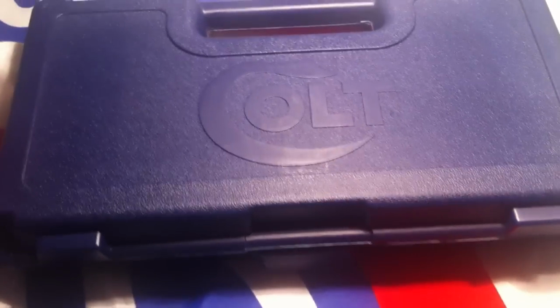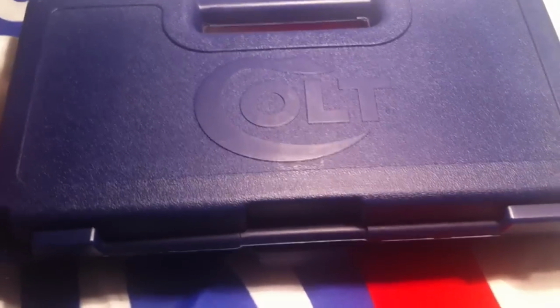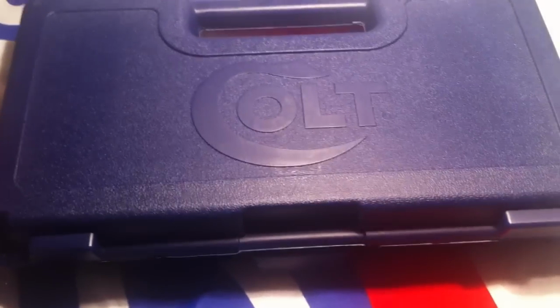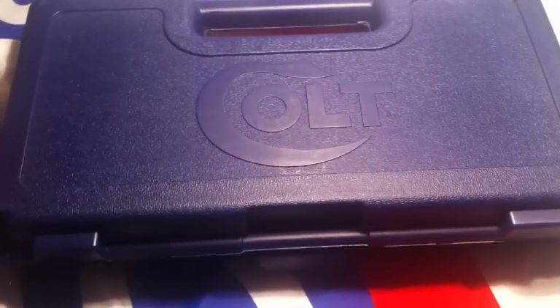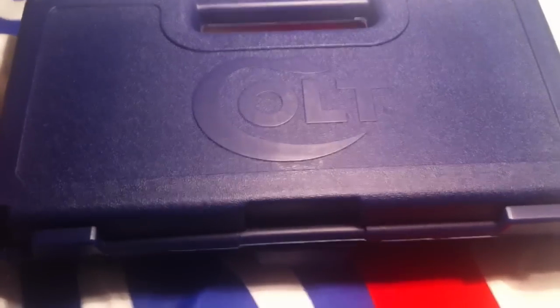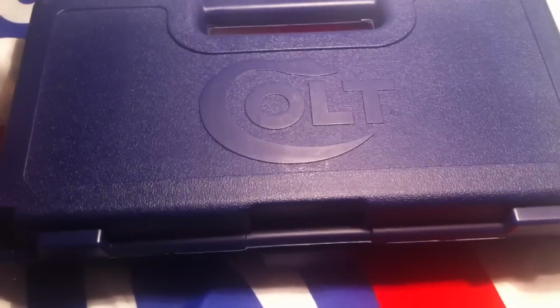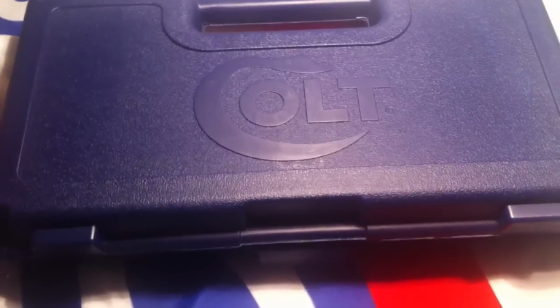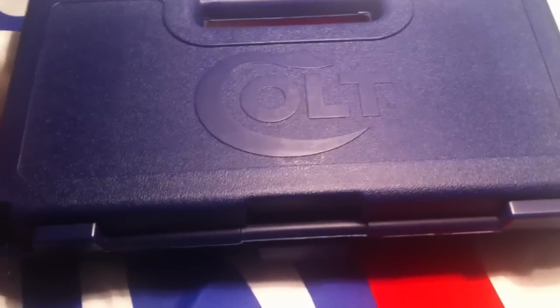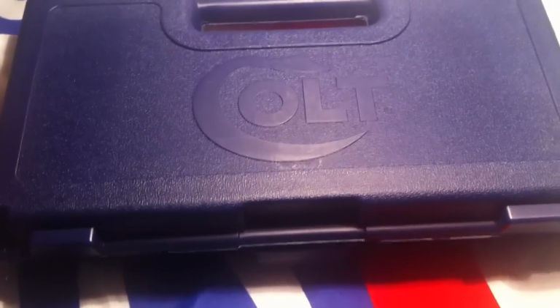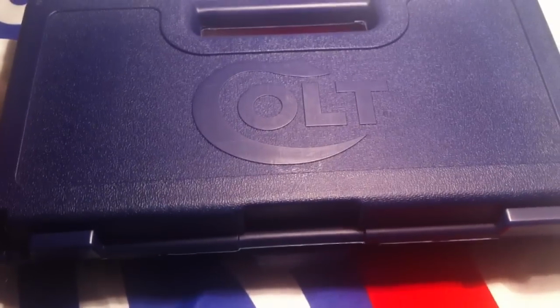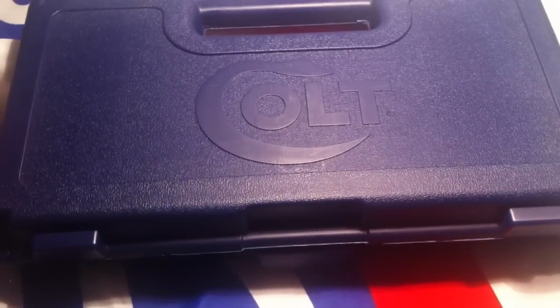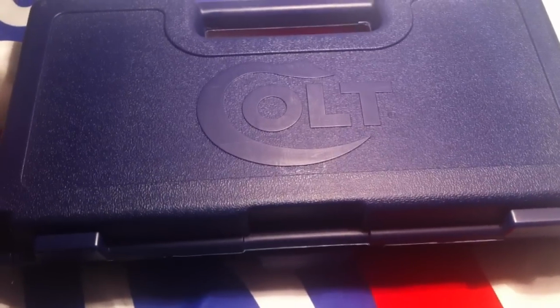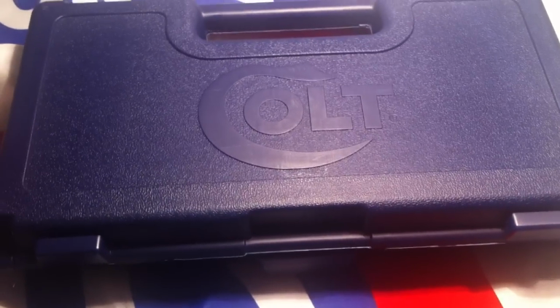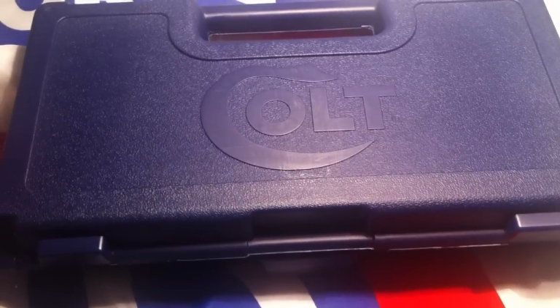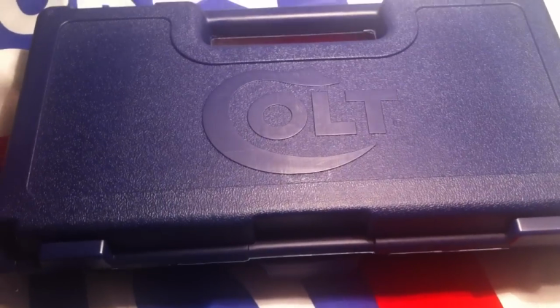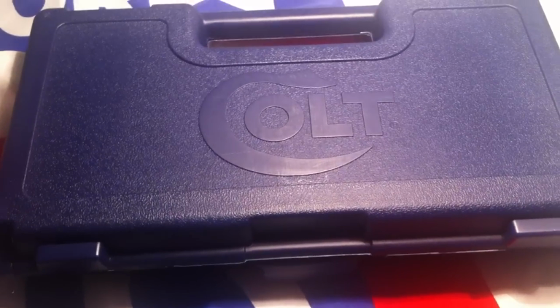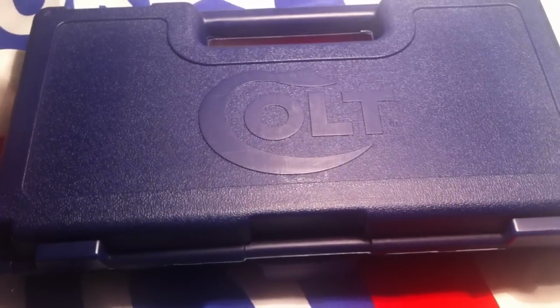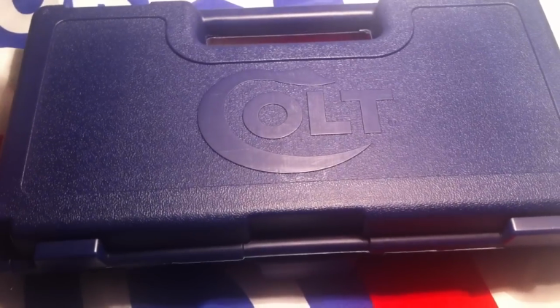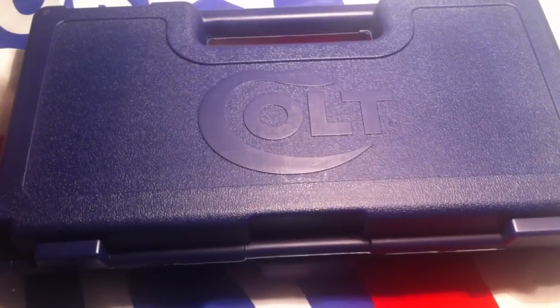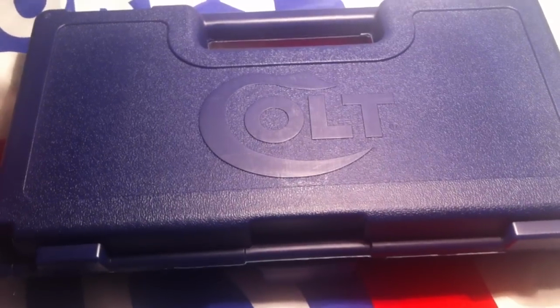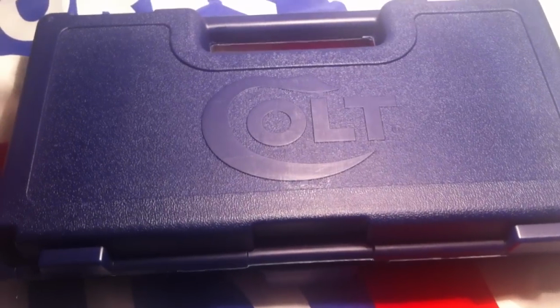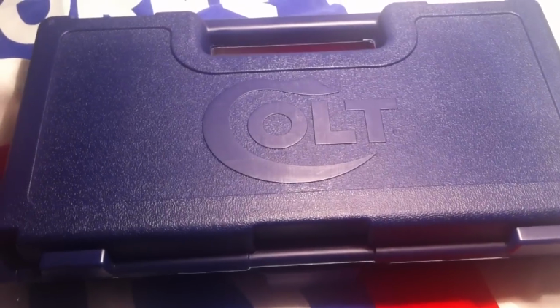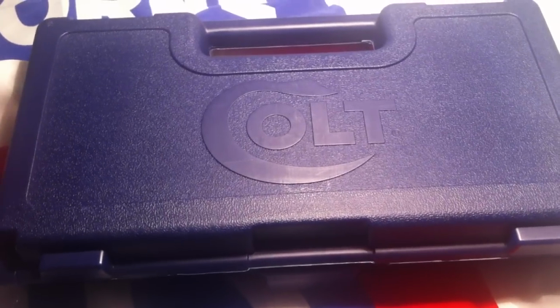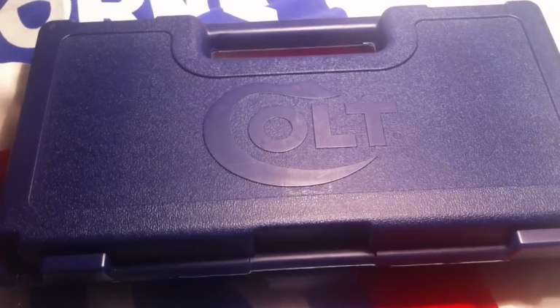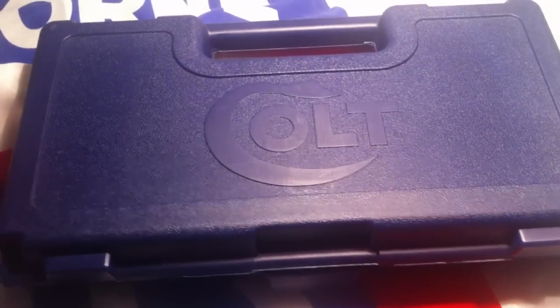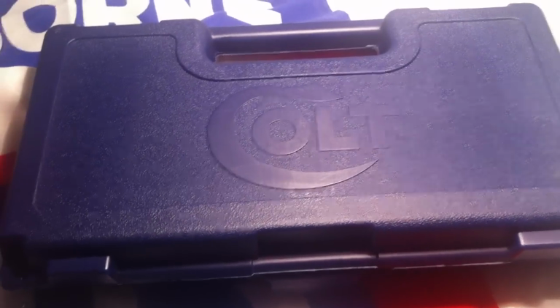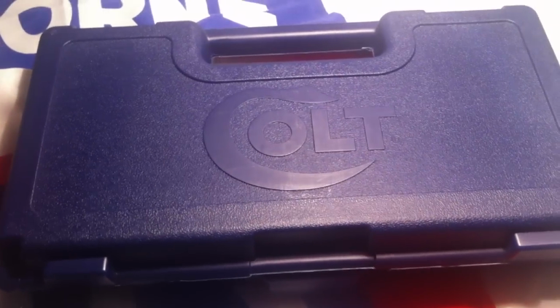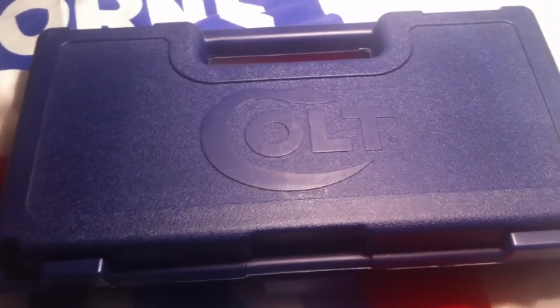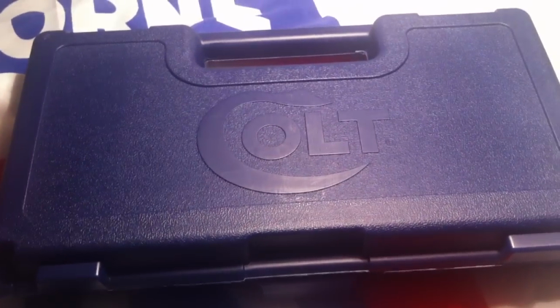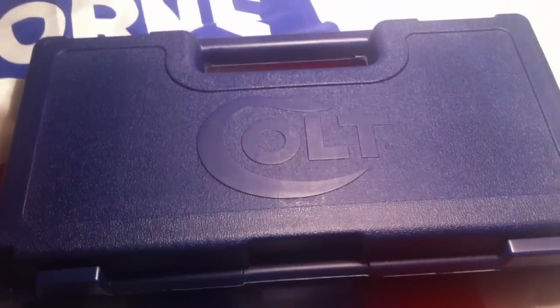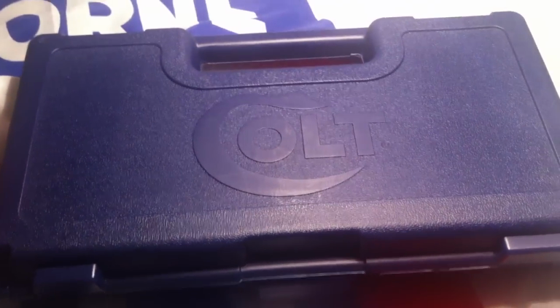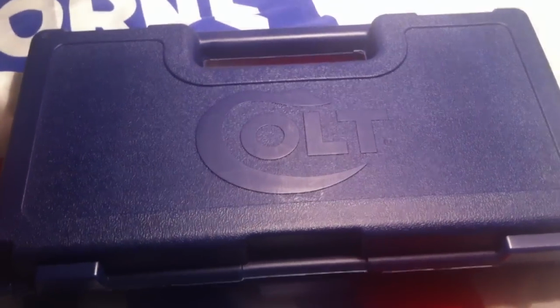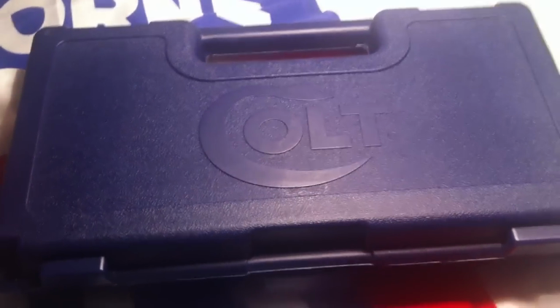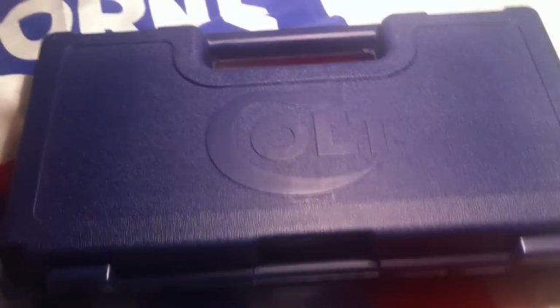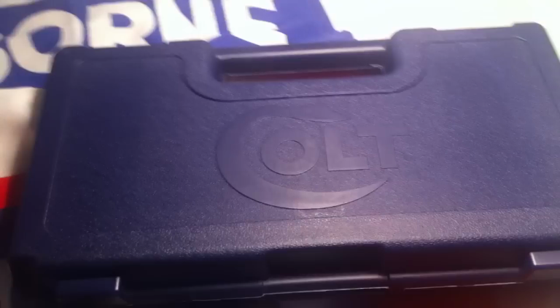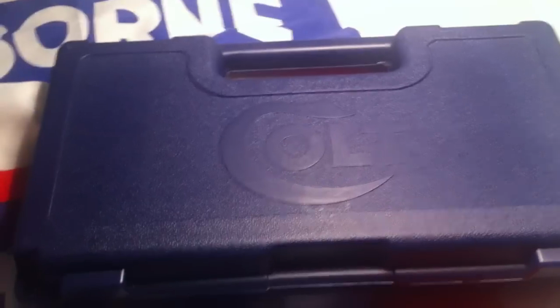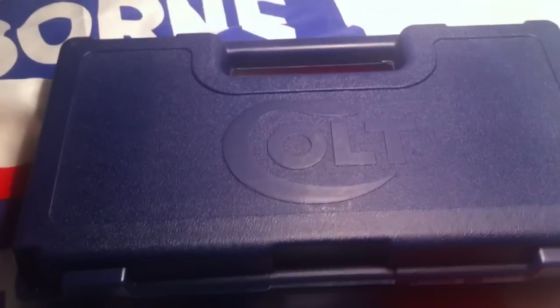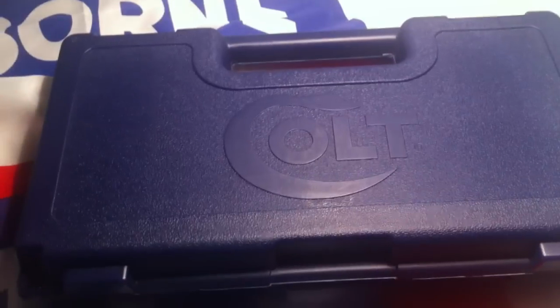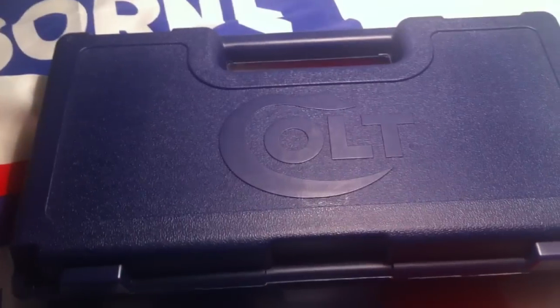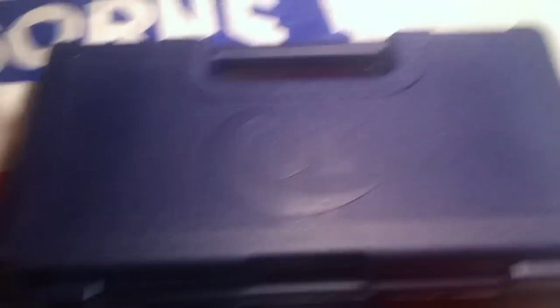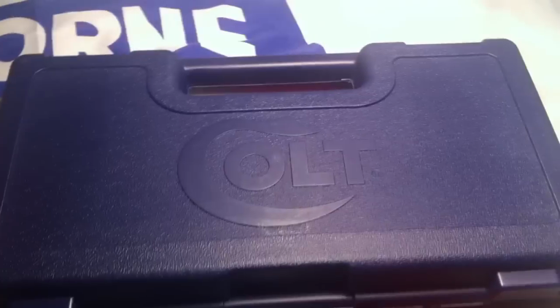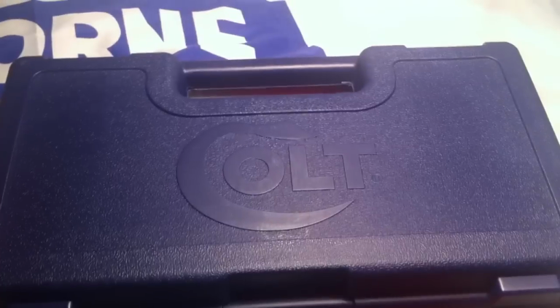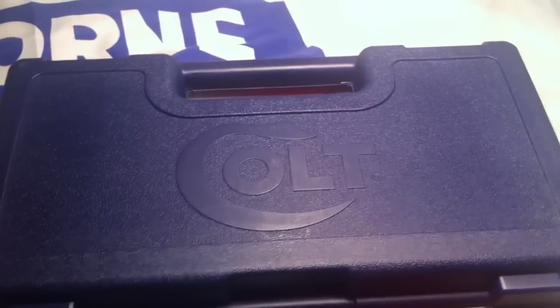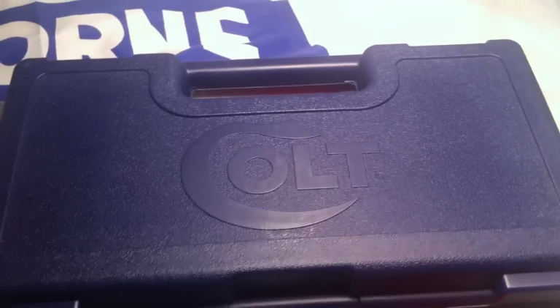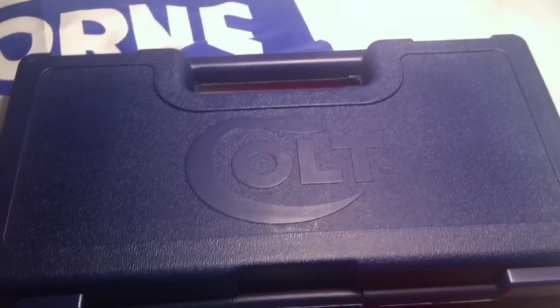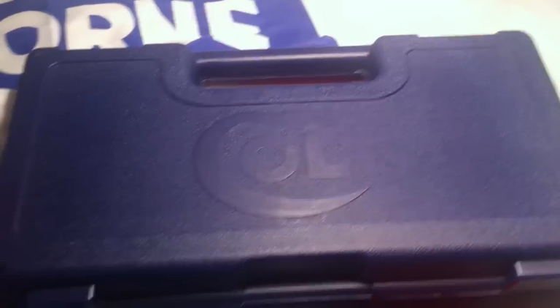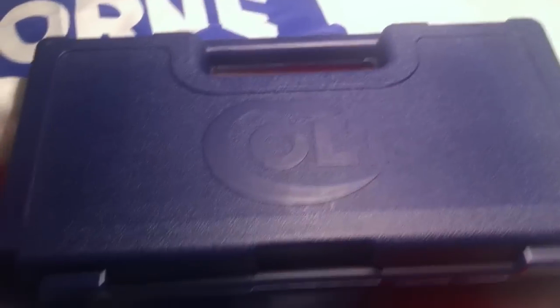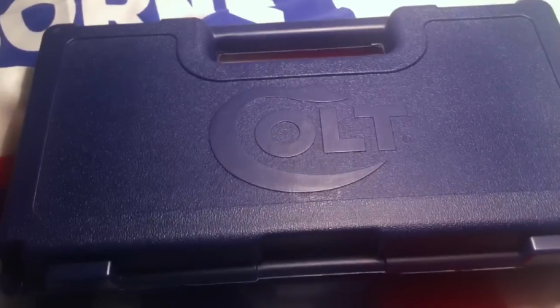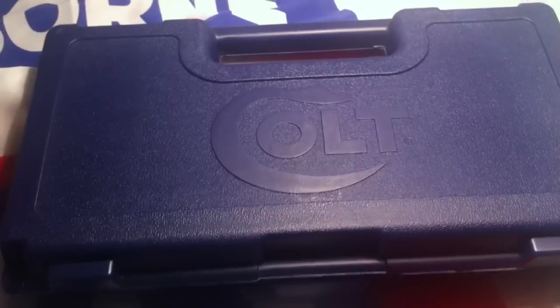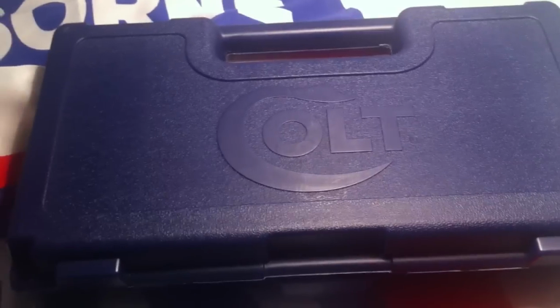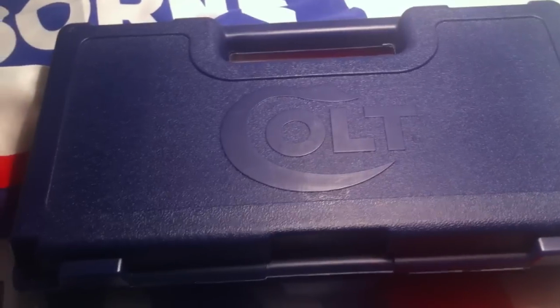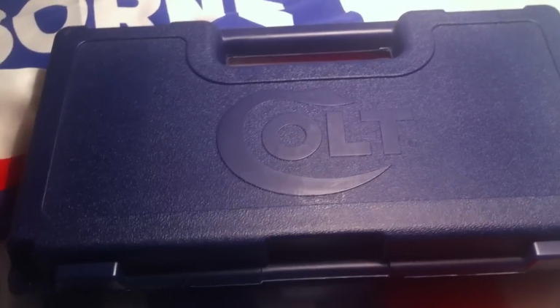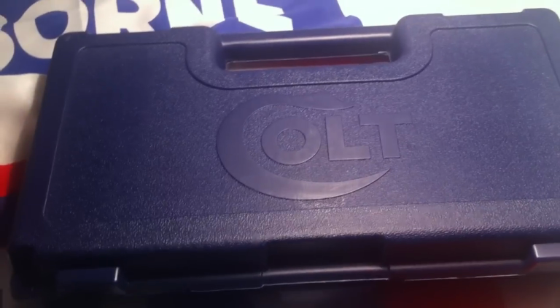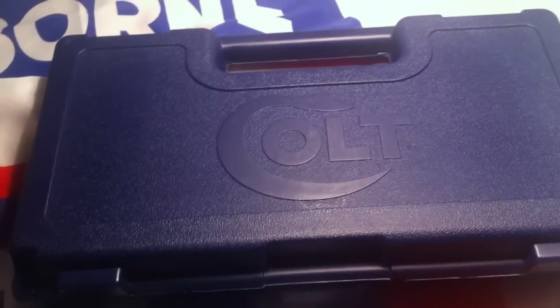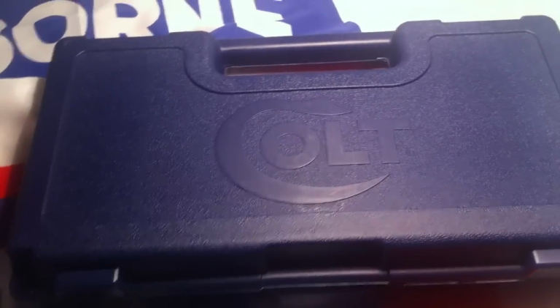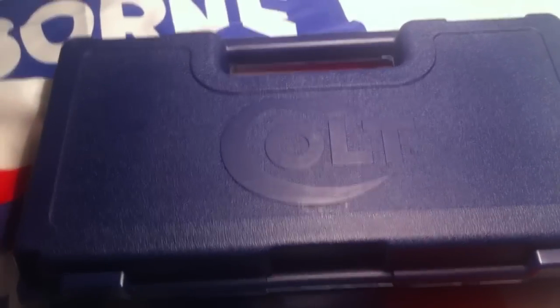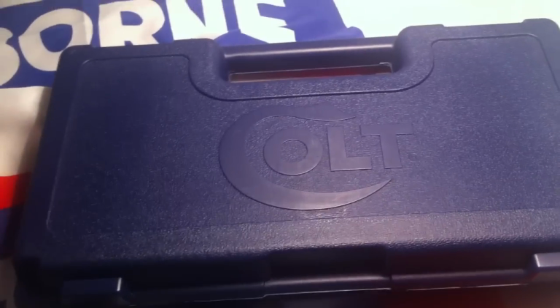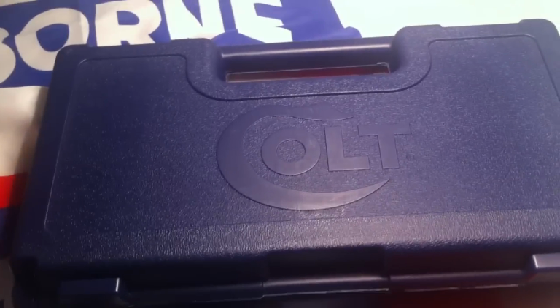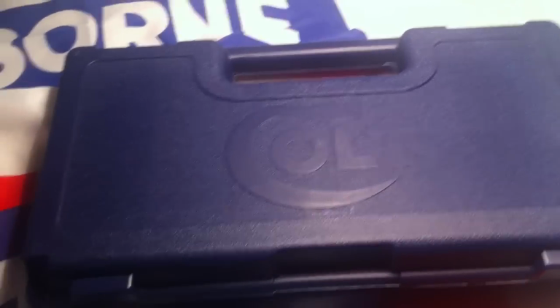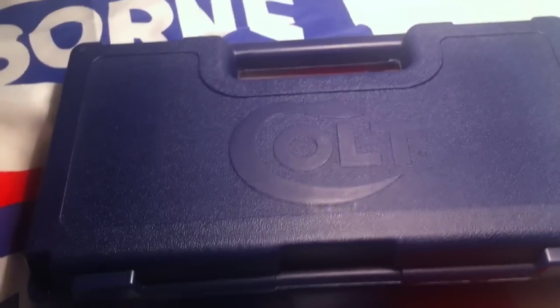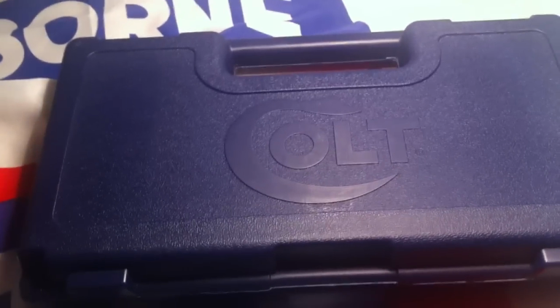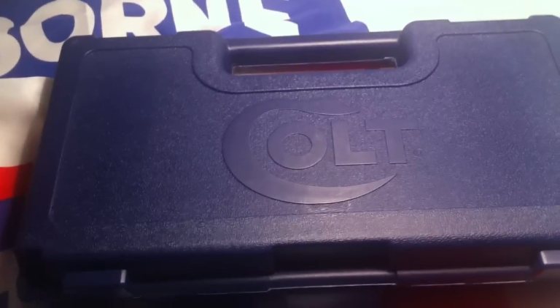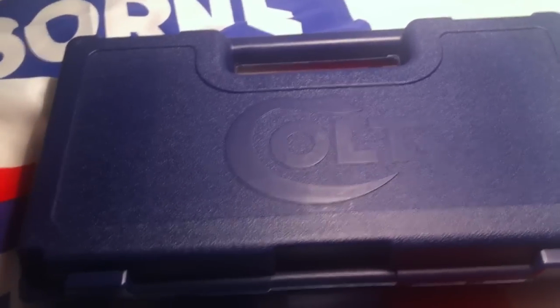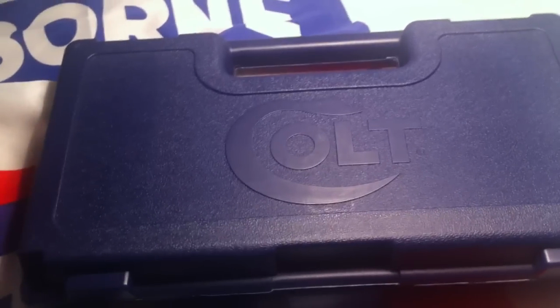Hello YouTube, this is 6969 here with another quick overview. This time, as you can see, it's going to be on a Colt.